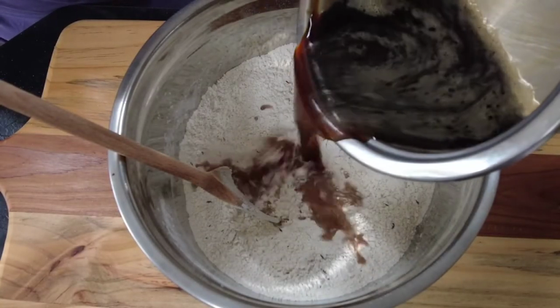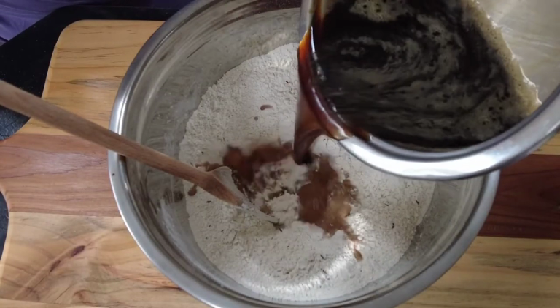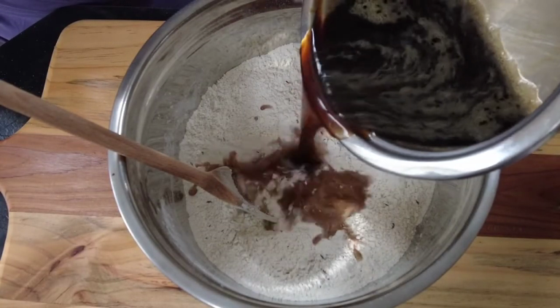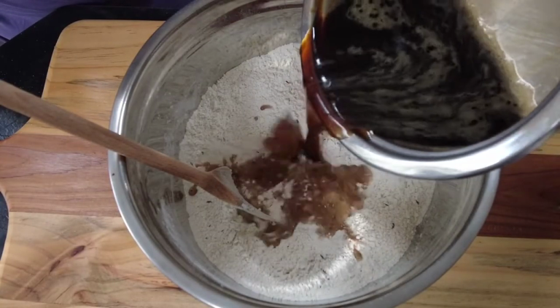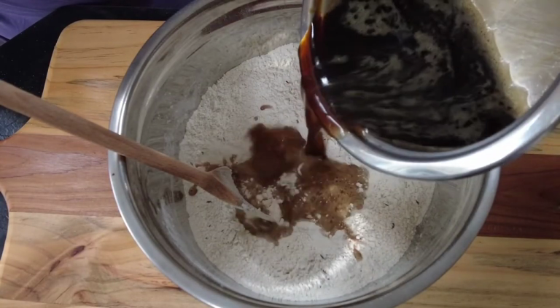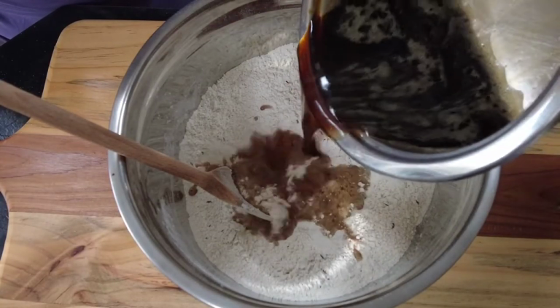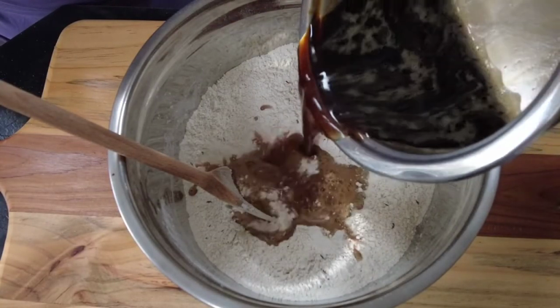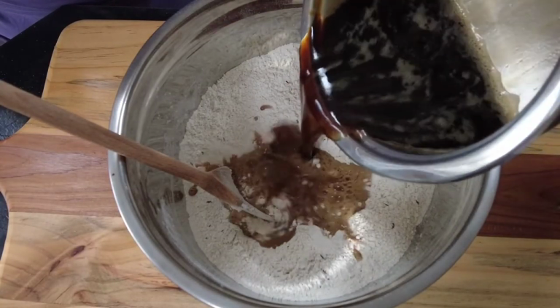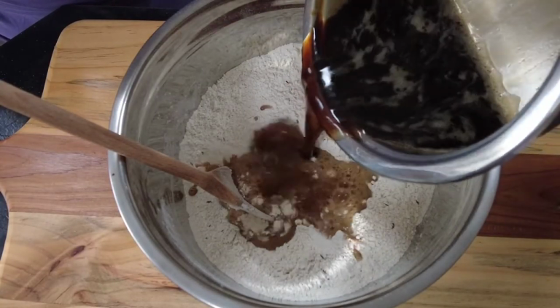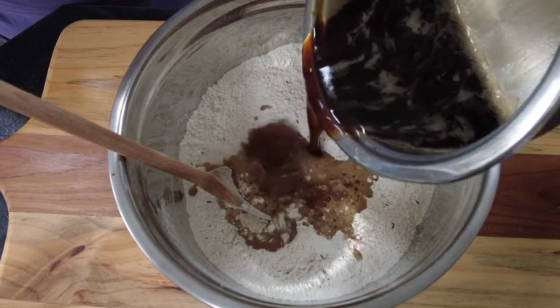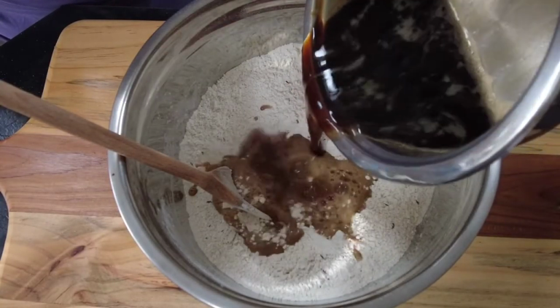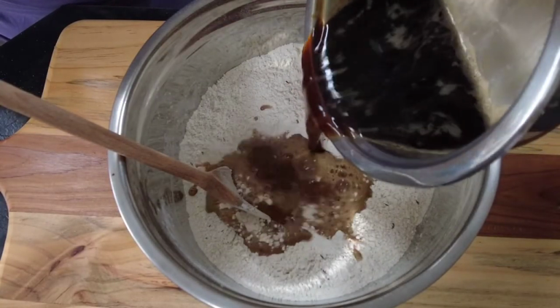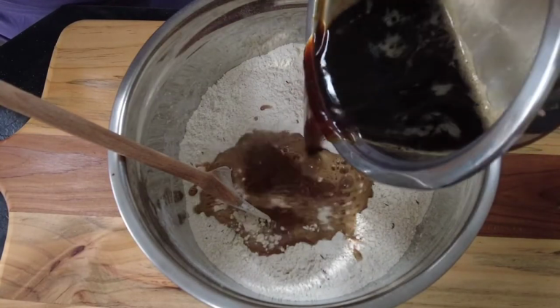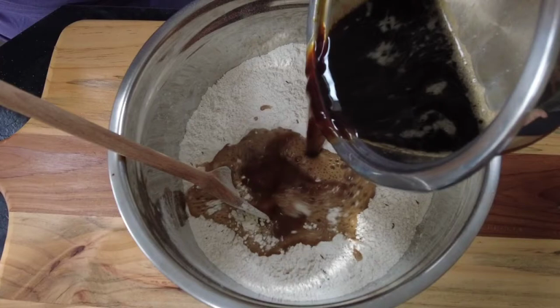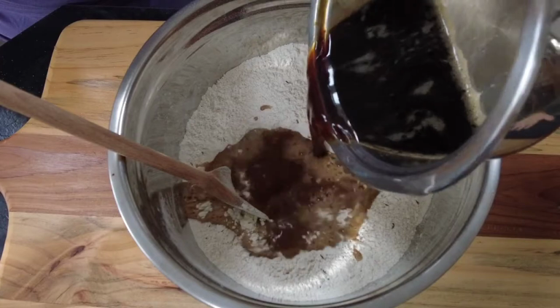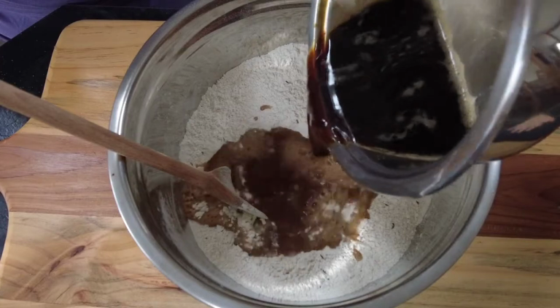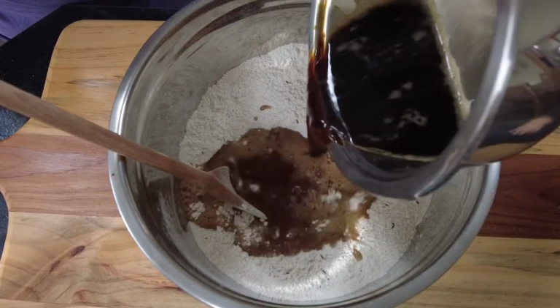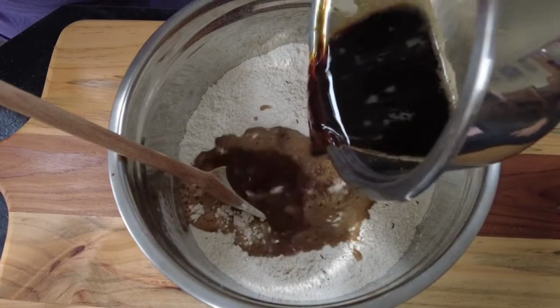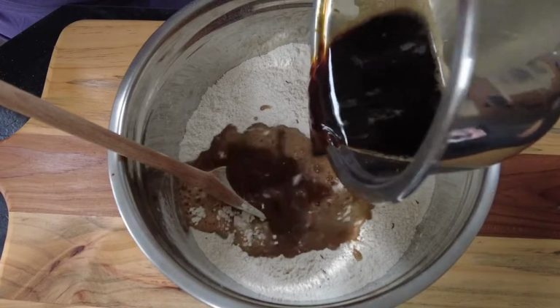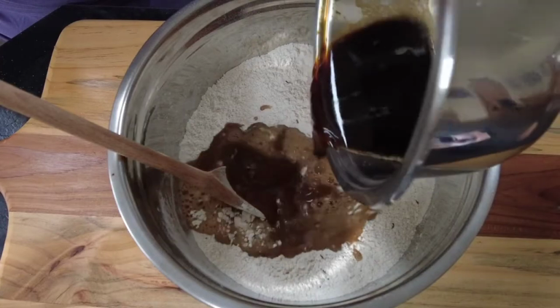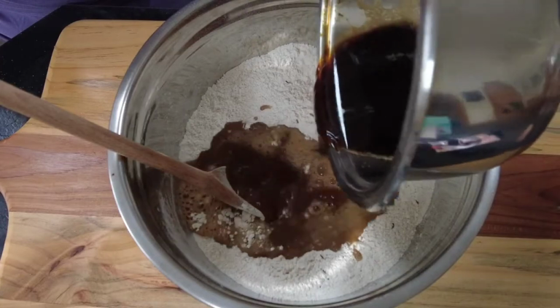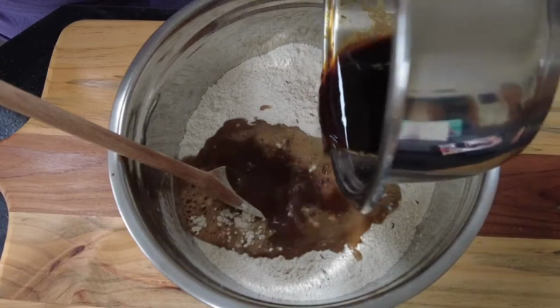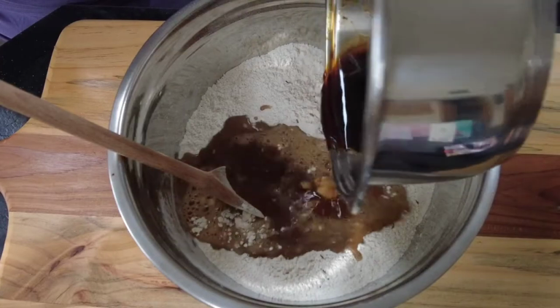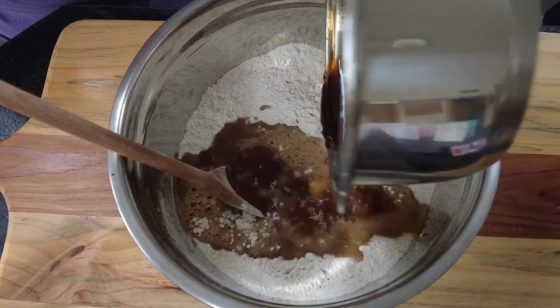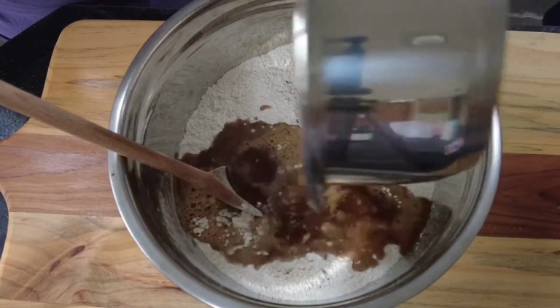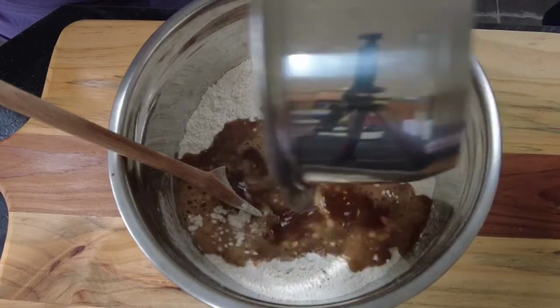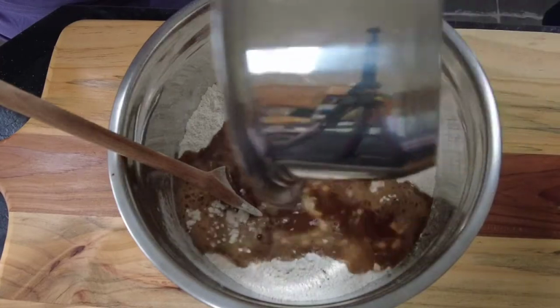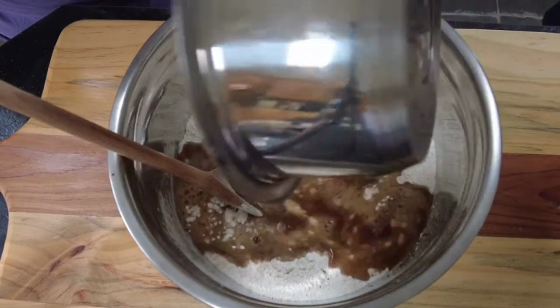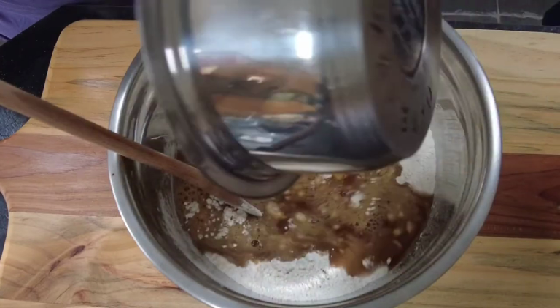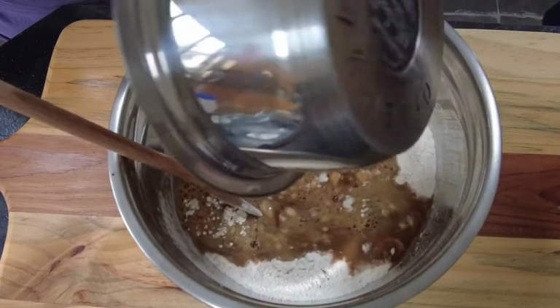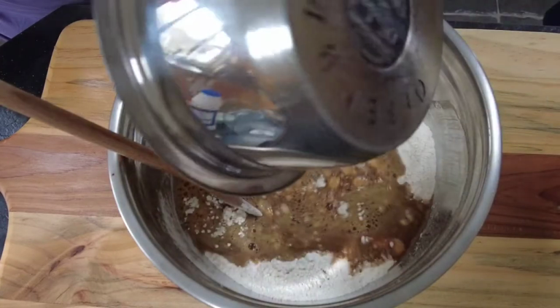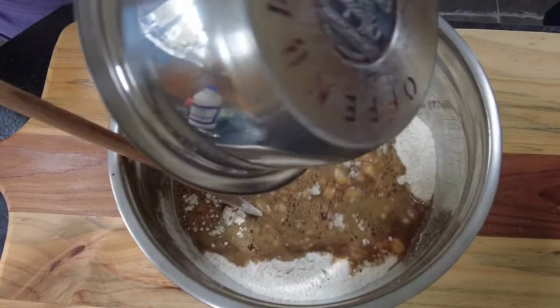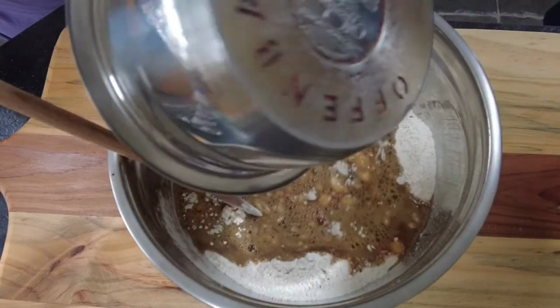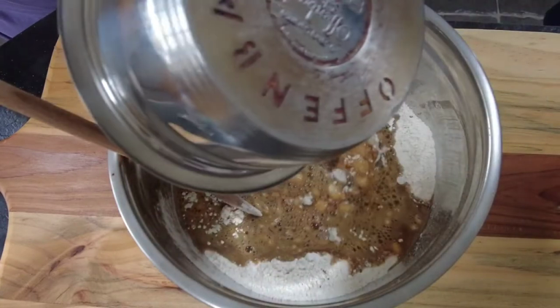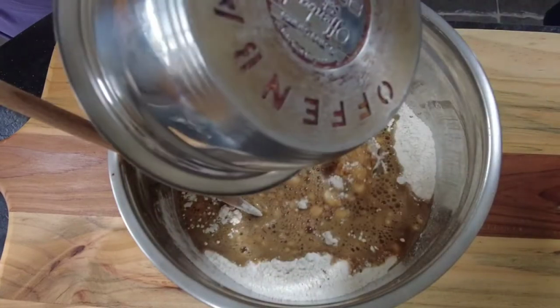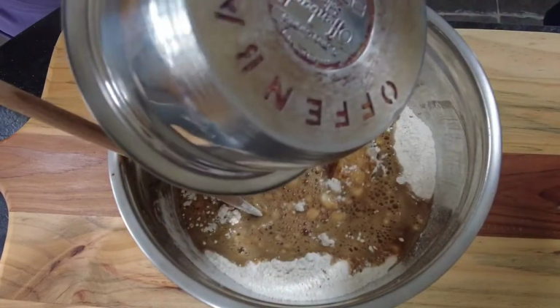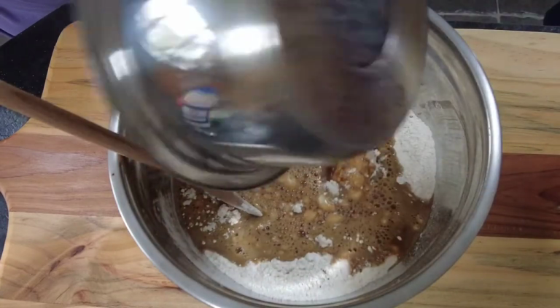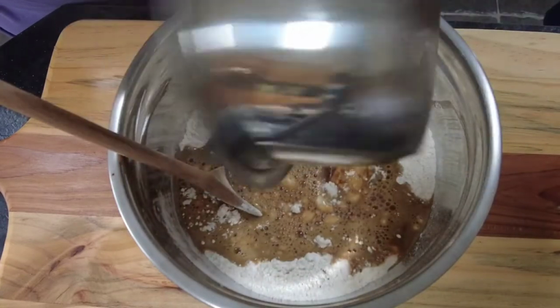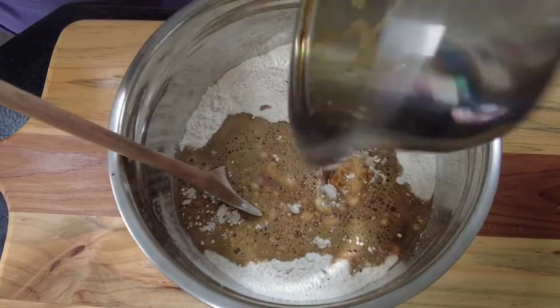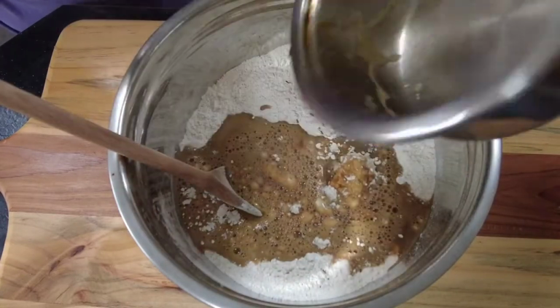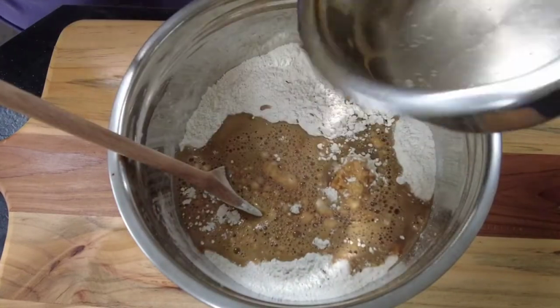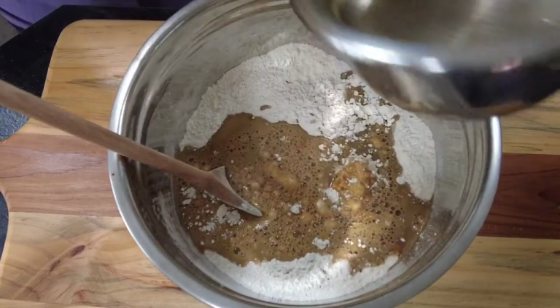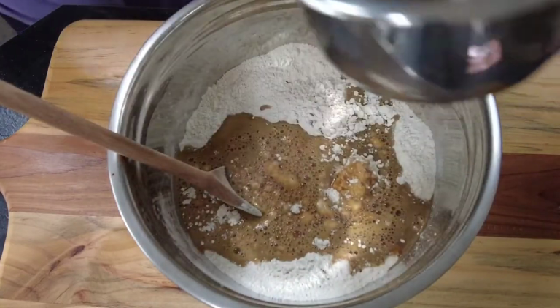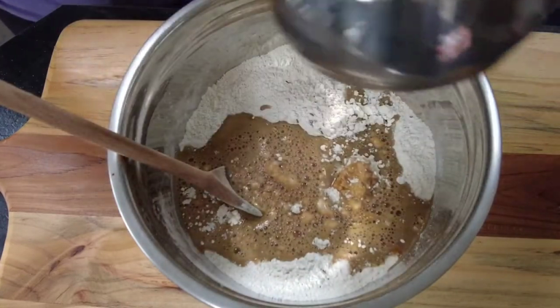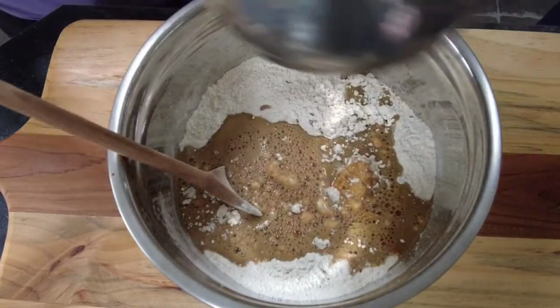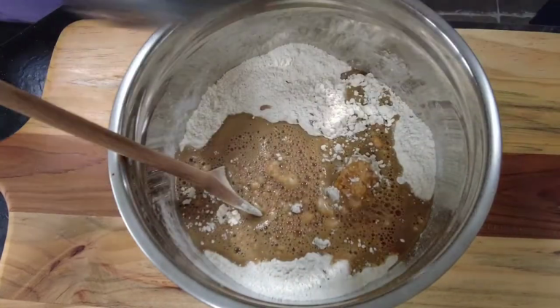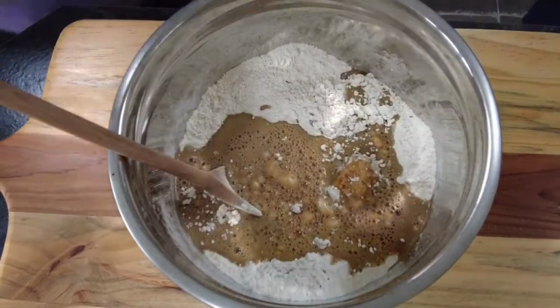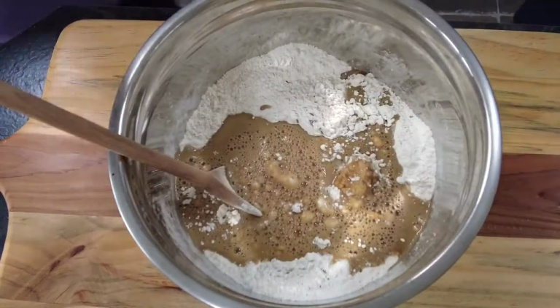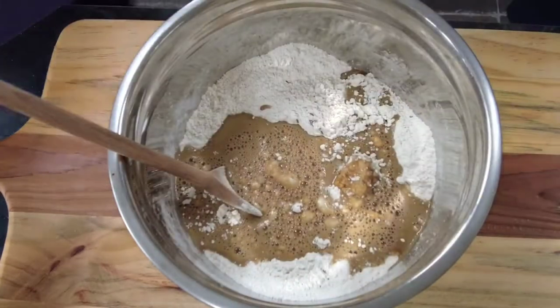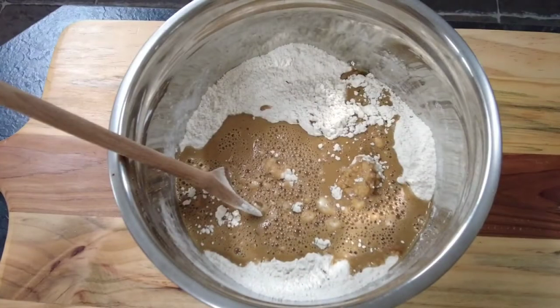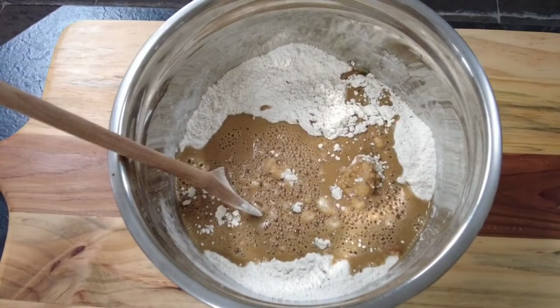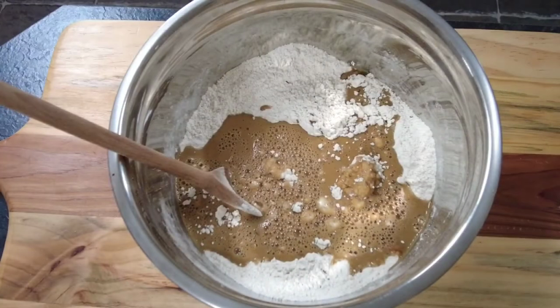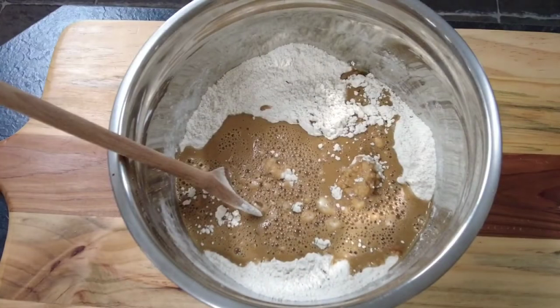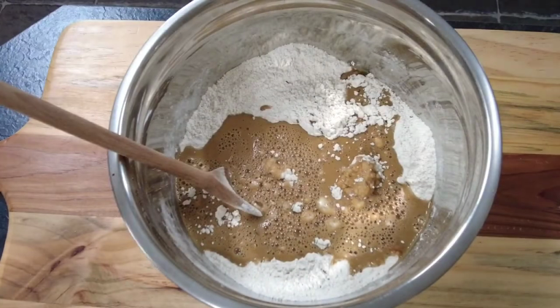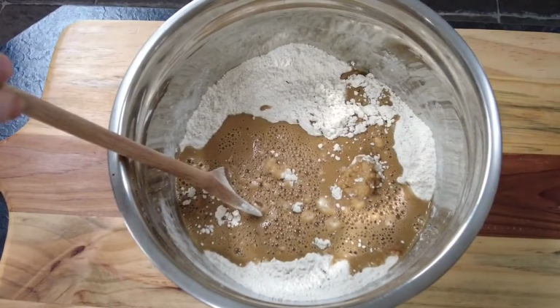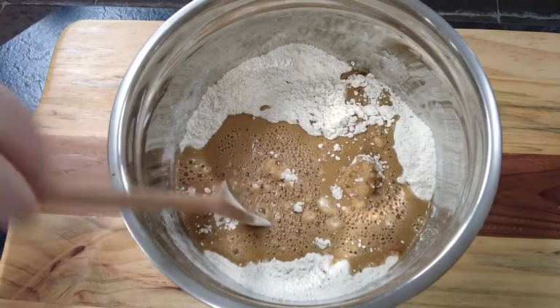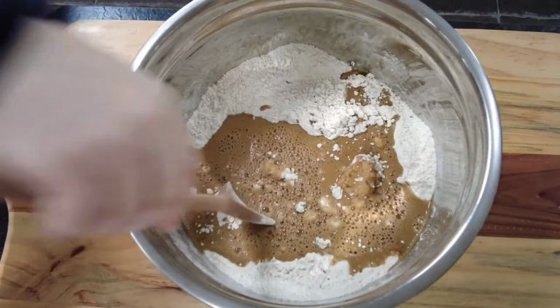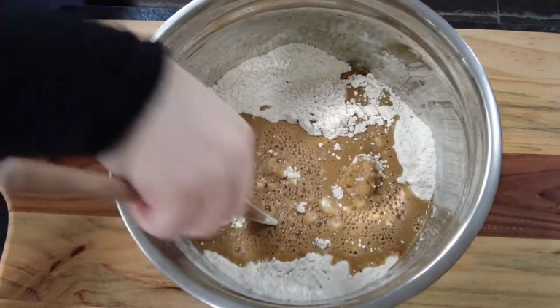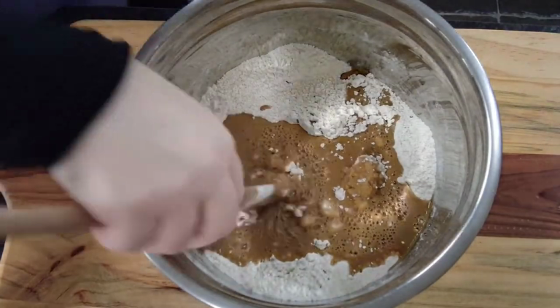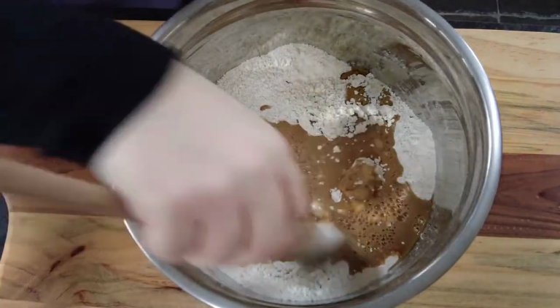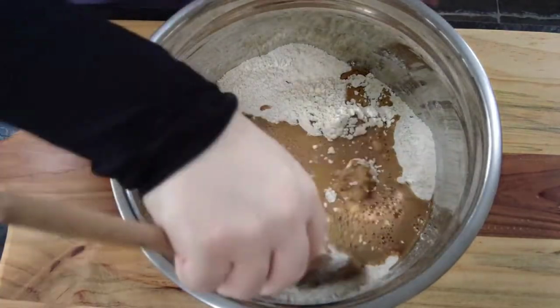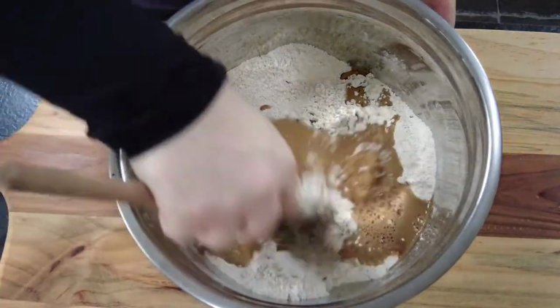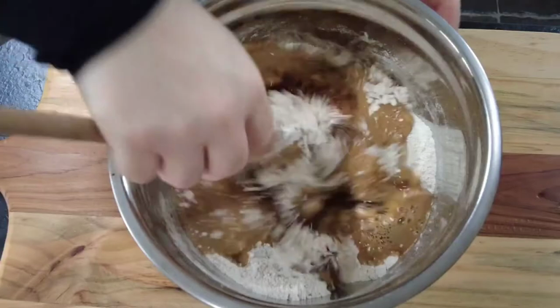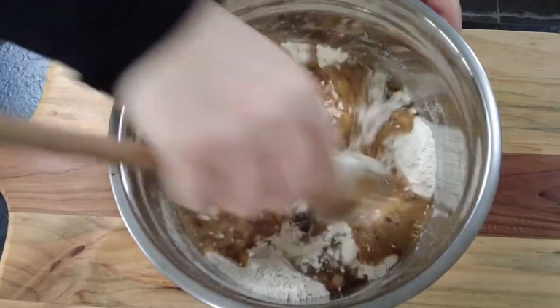Then to that we're going to add our Guinness and treacle mixture. Just give that a quick stir around and then we'll form it into a dough.